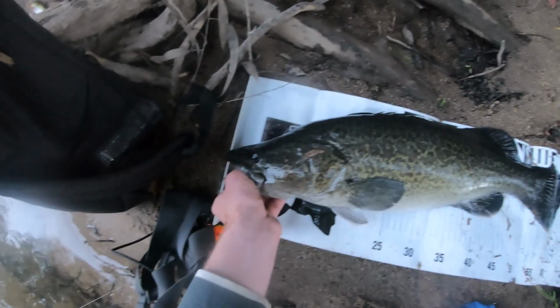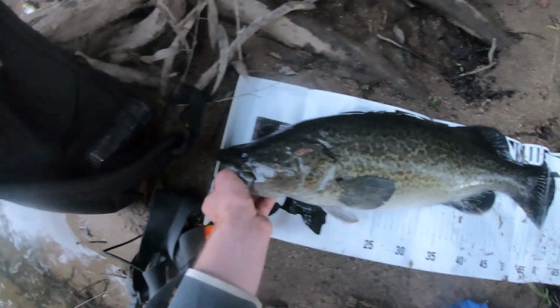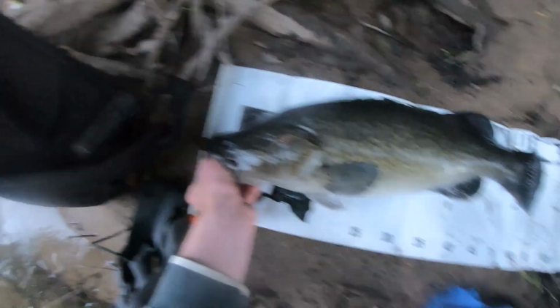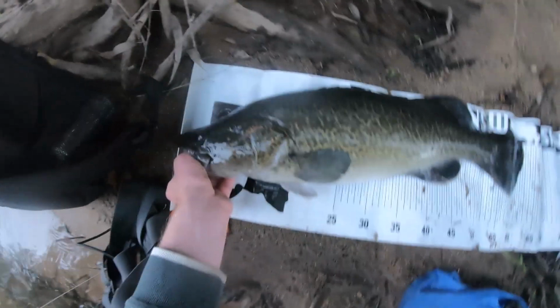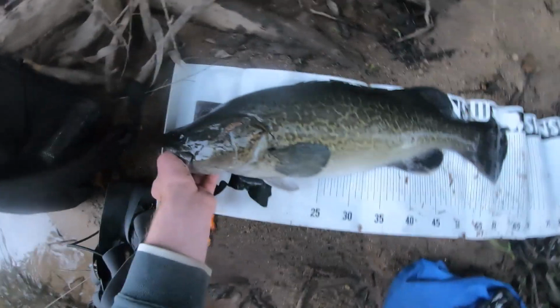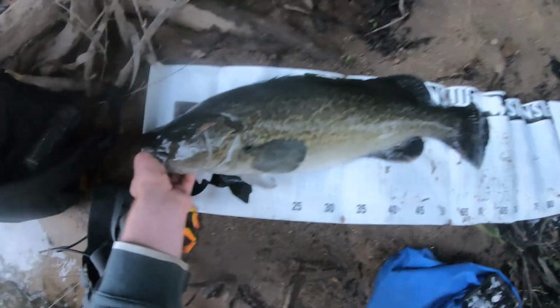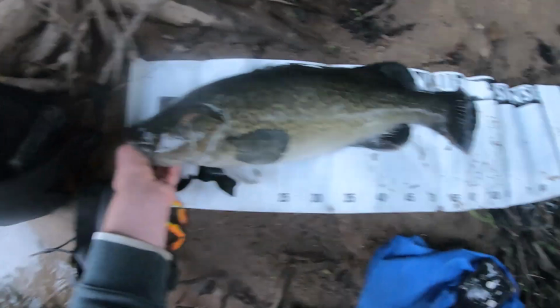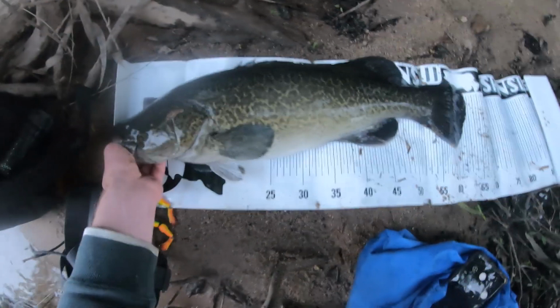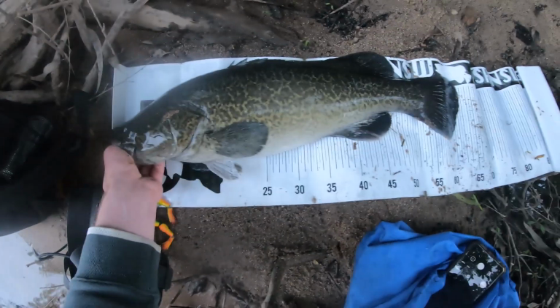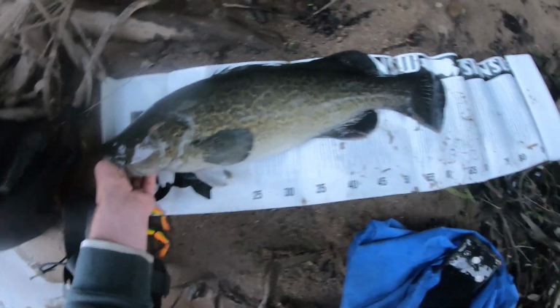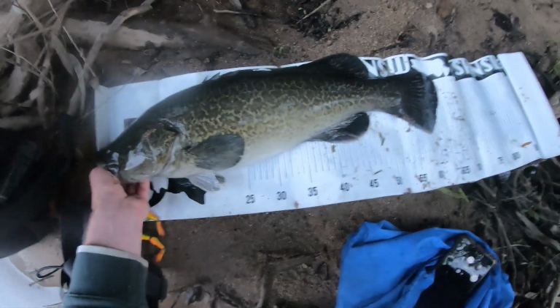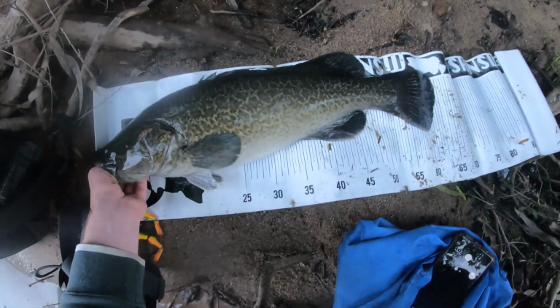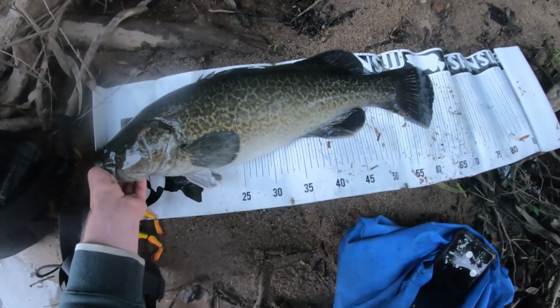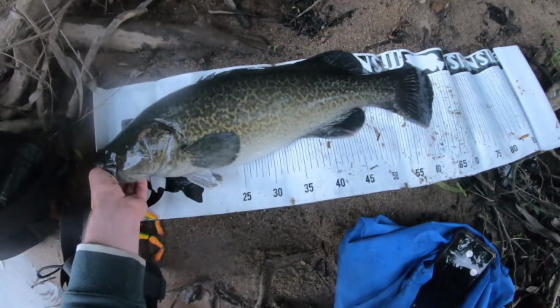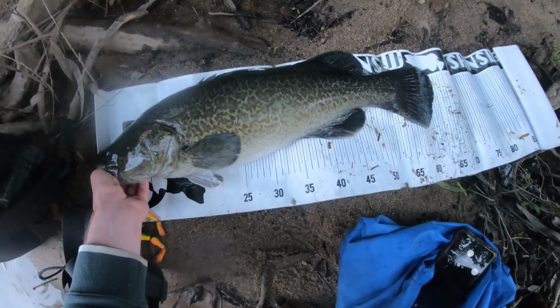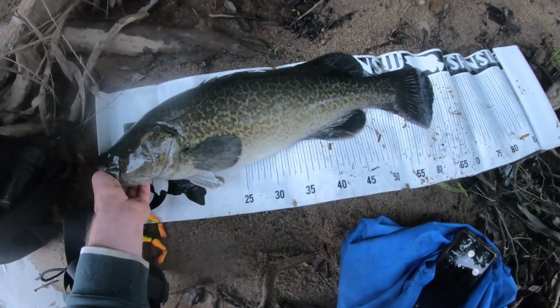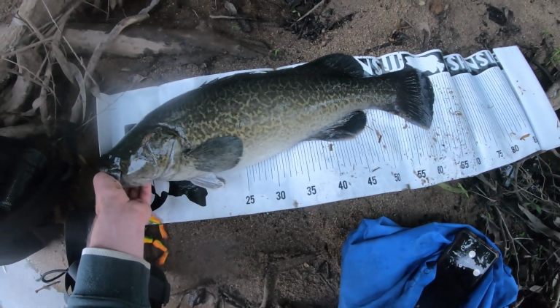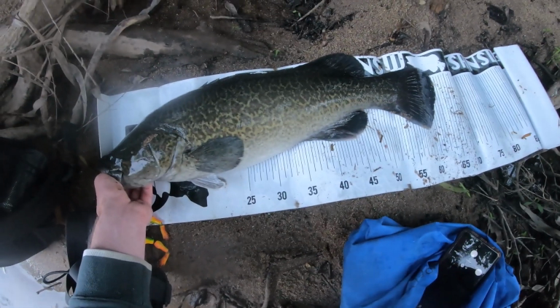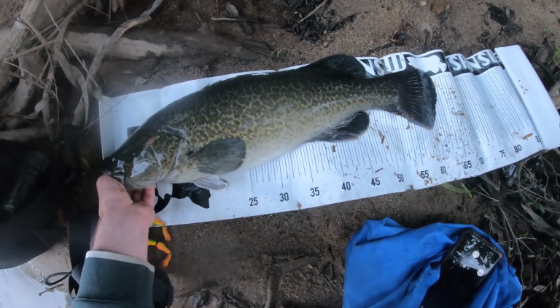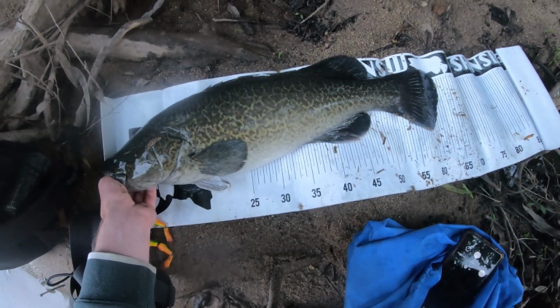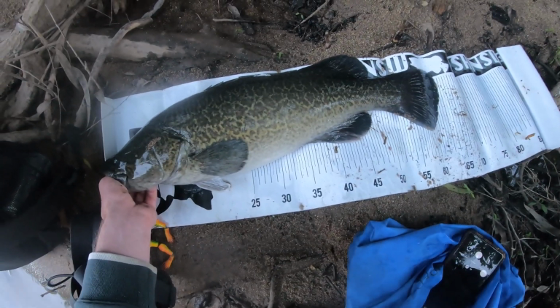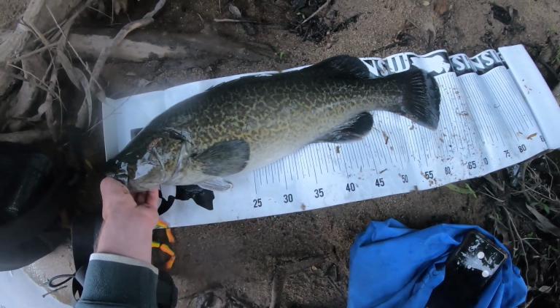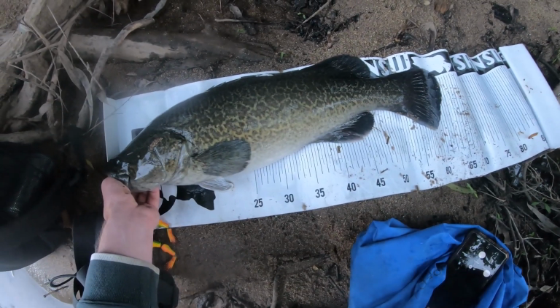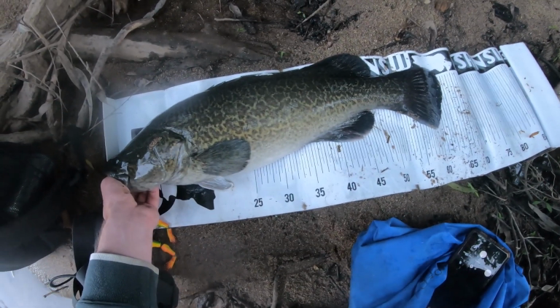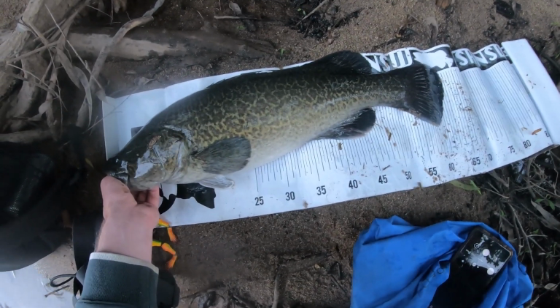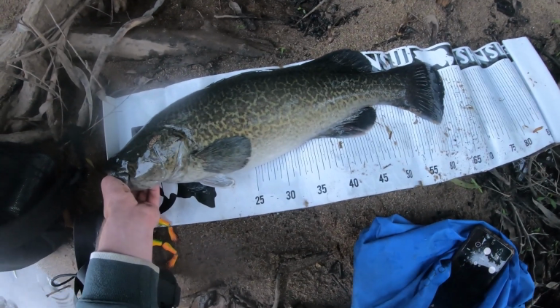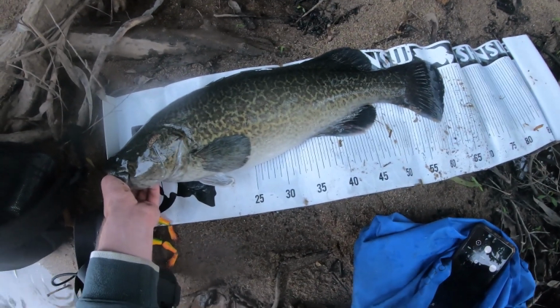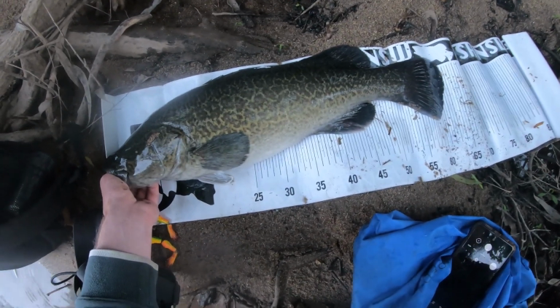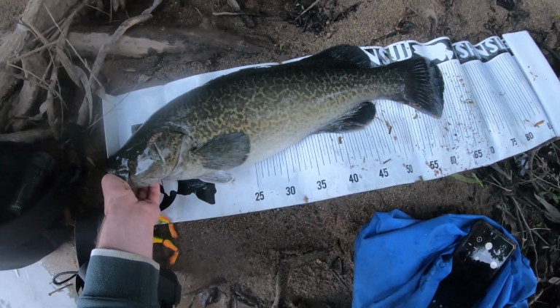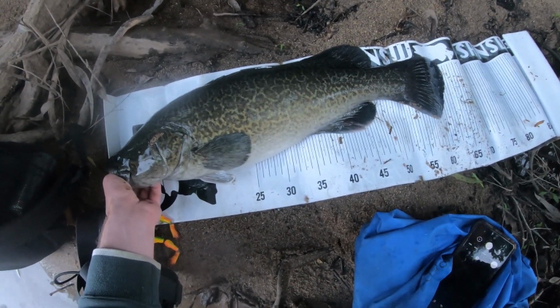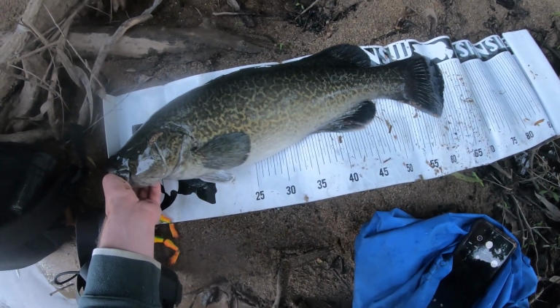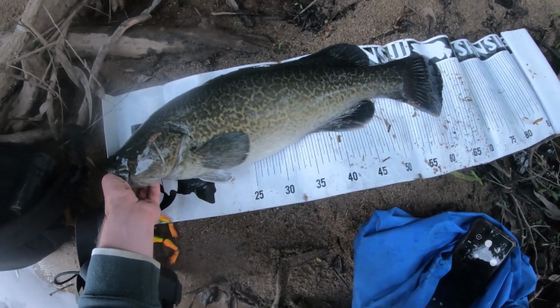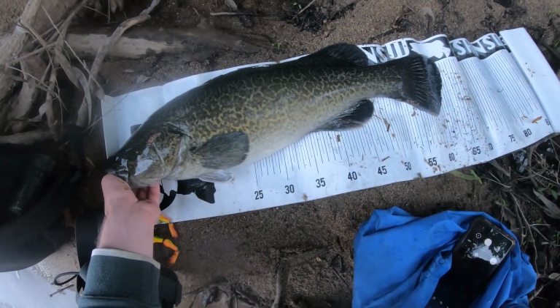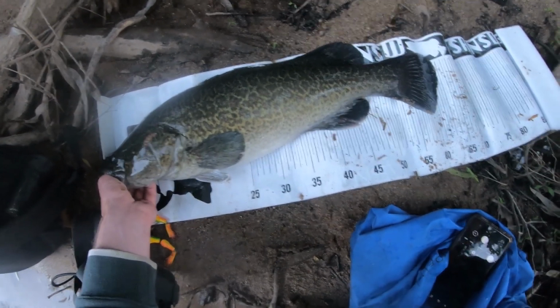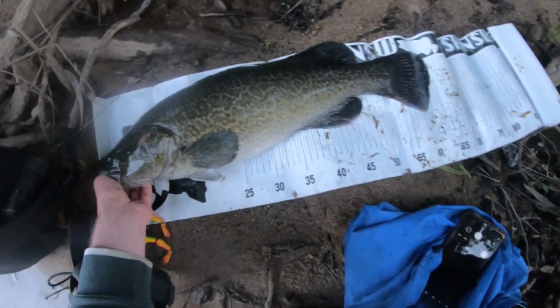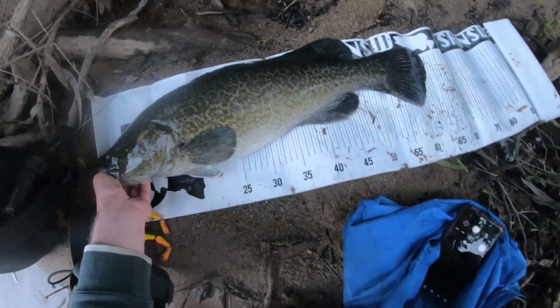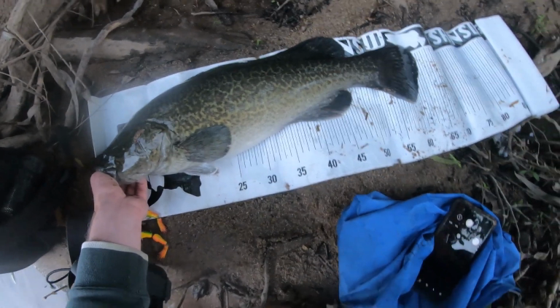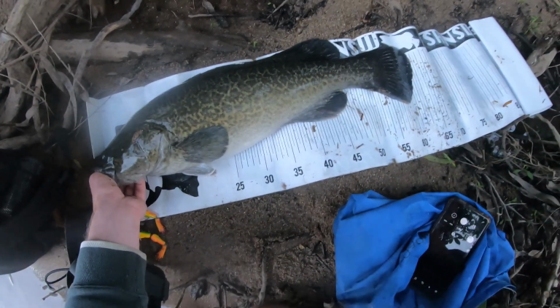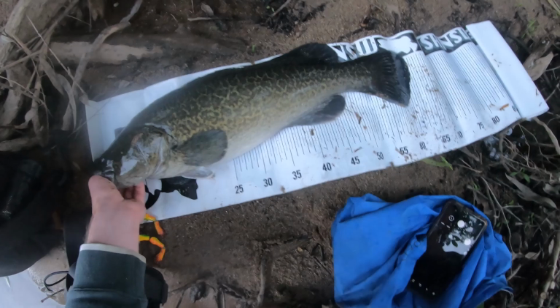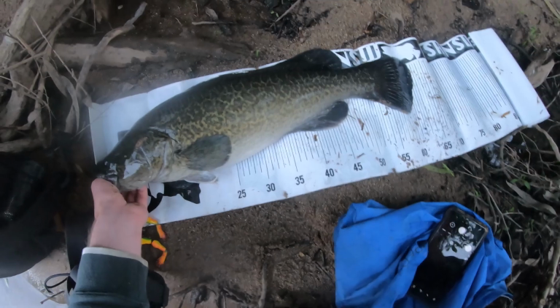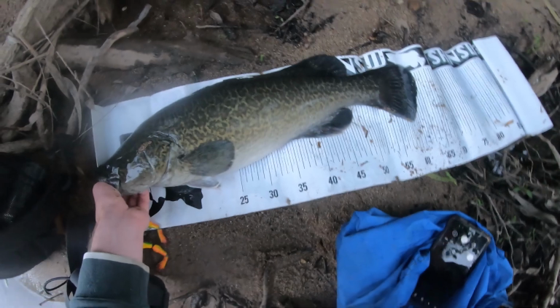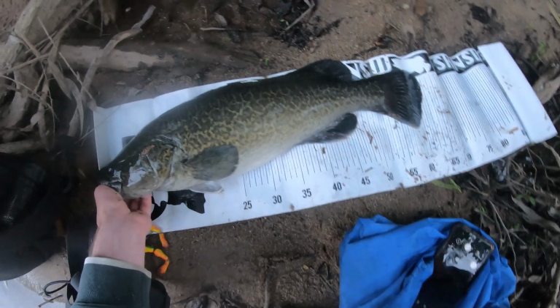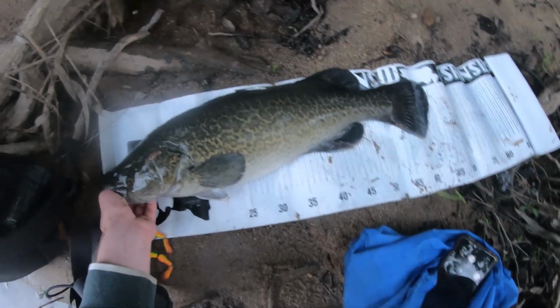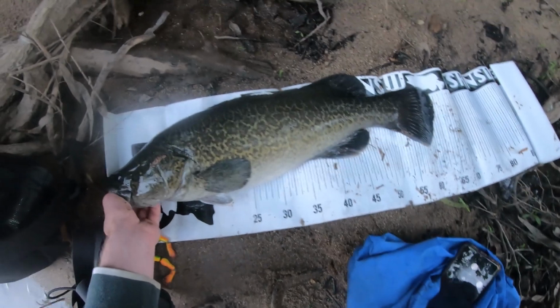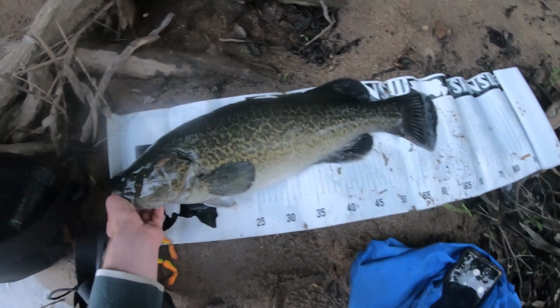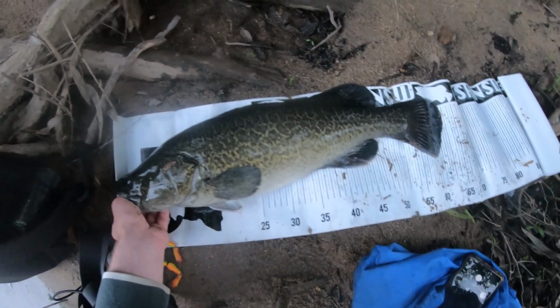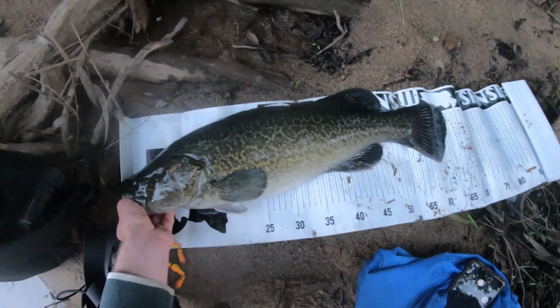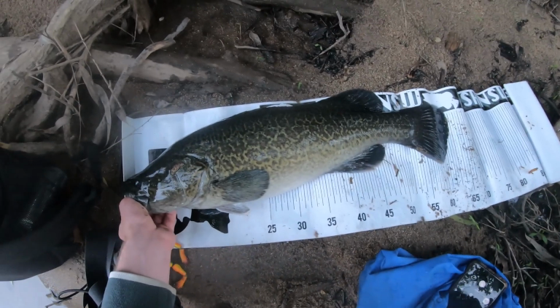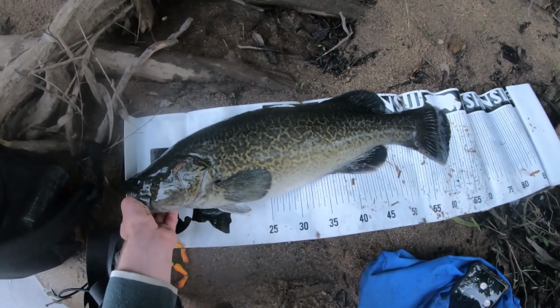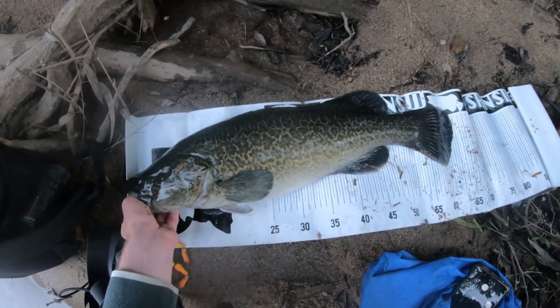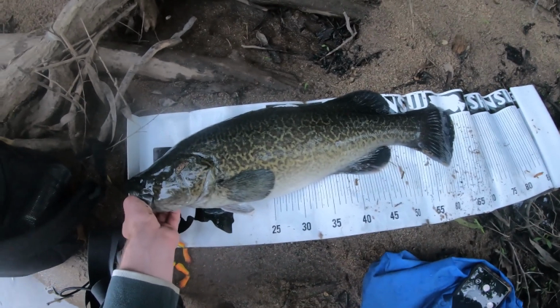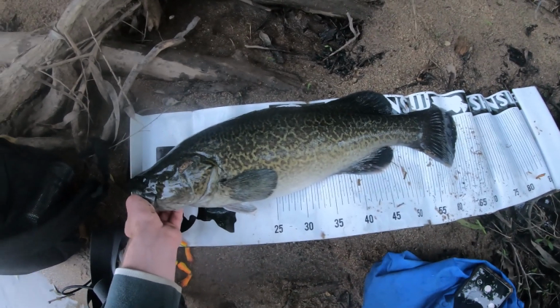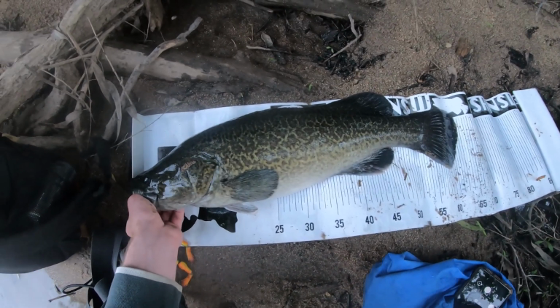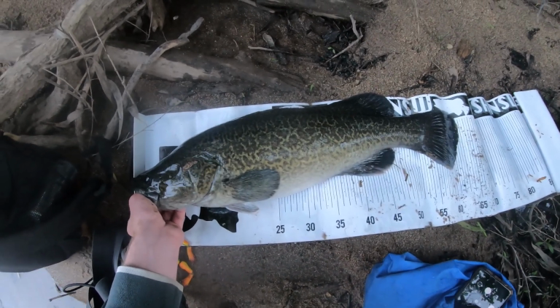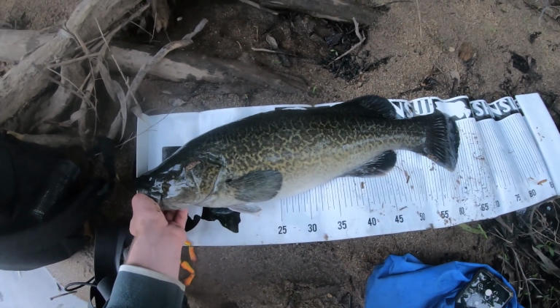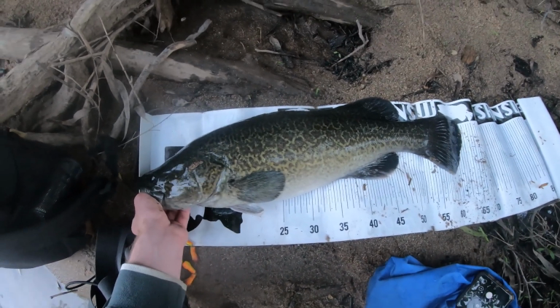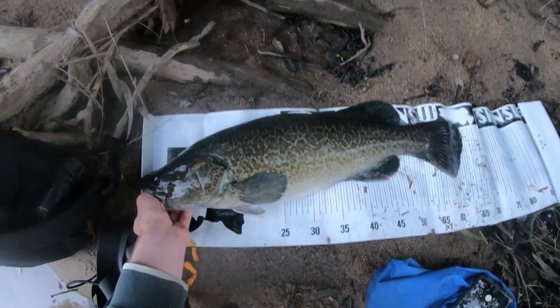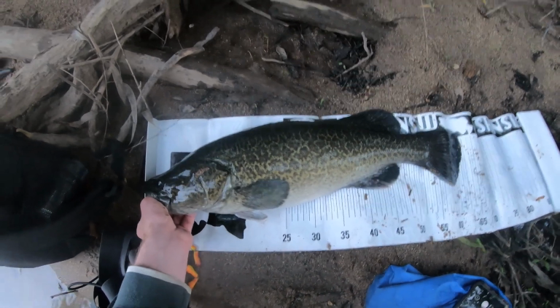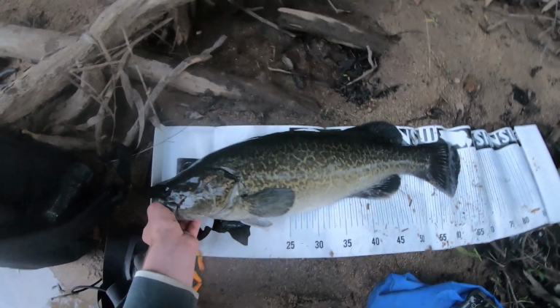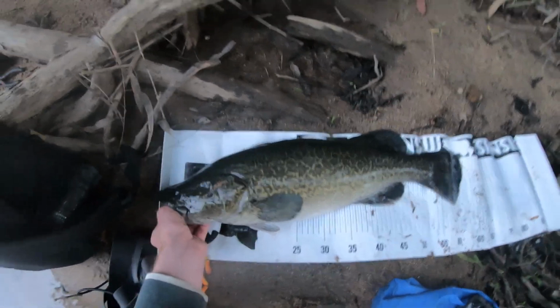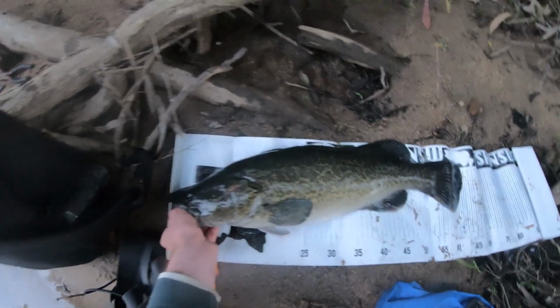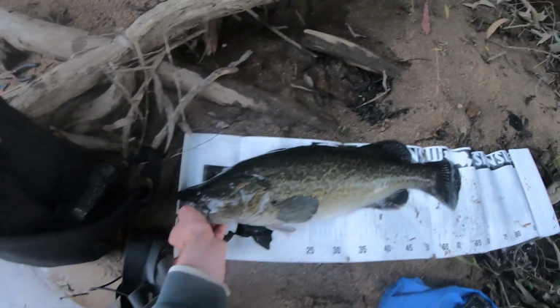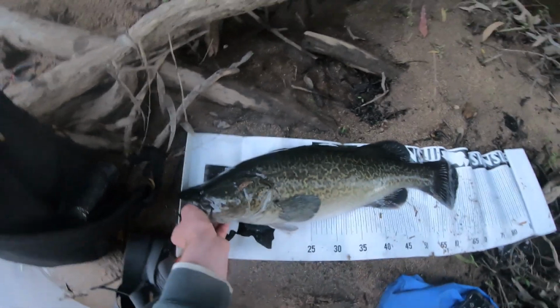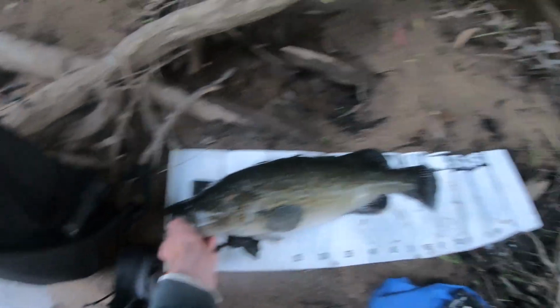There we go. I'm going to give him about 63 centimetres I reckon. I'll get a quick photo and I'll let you know.